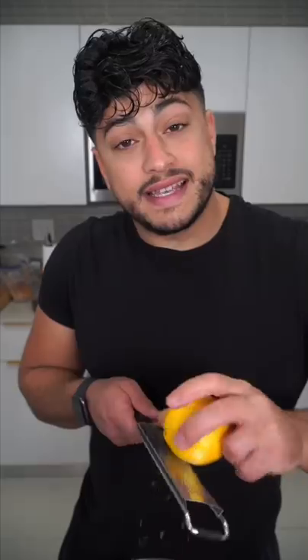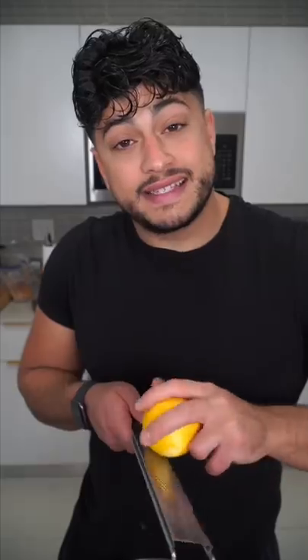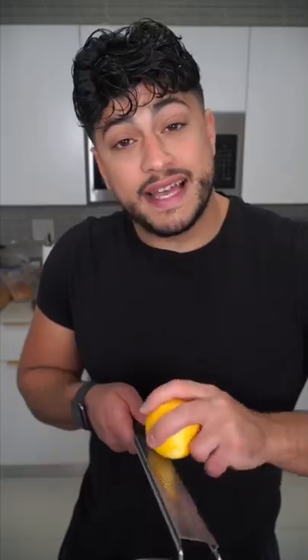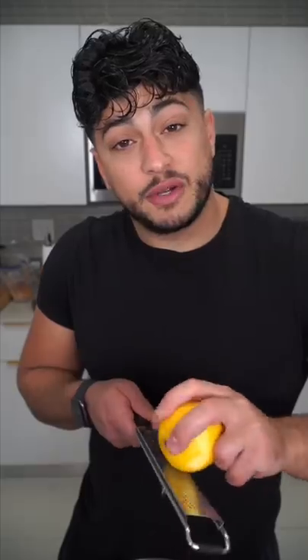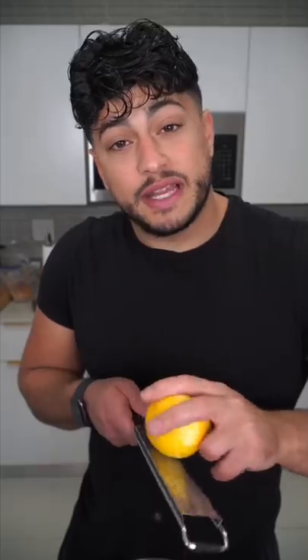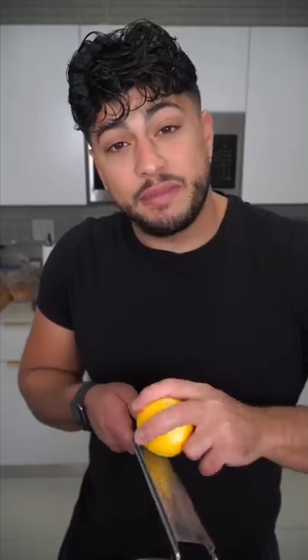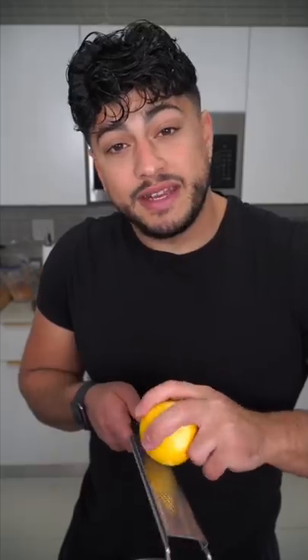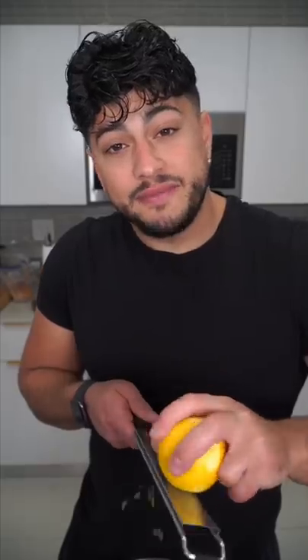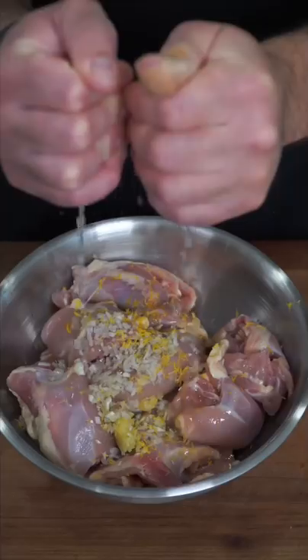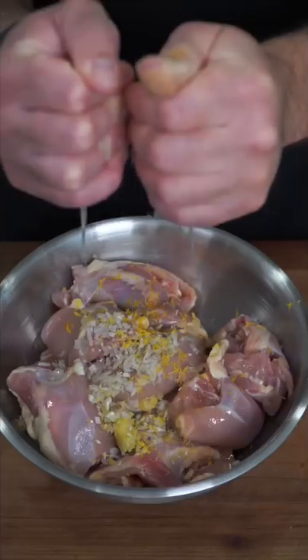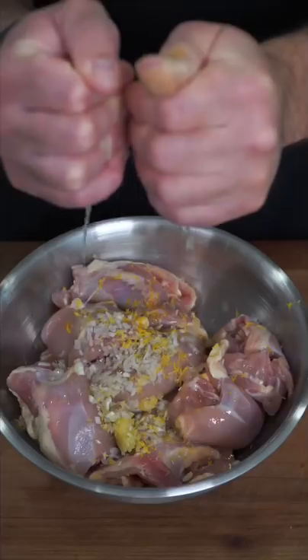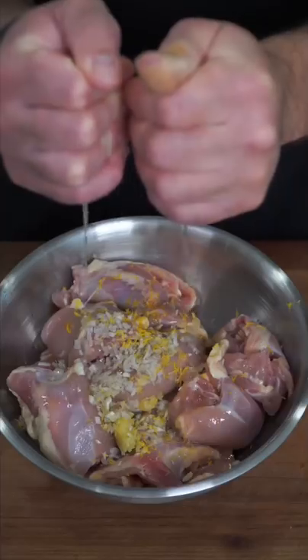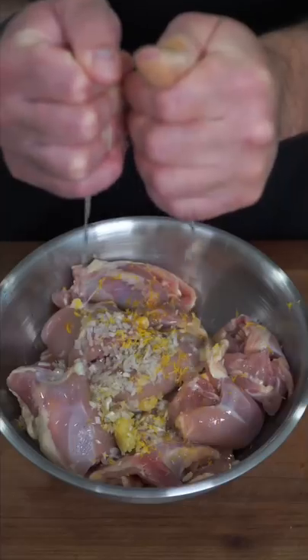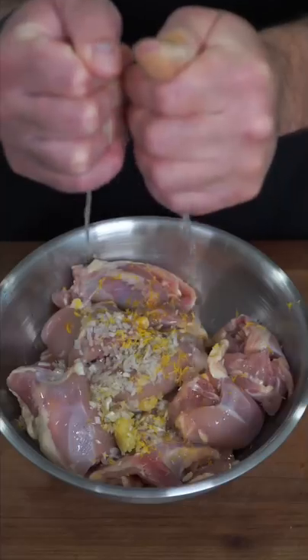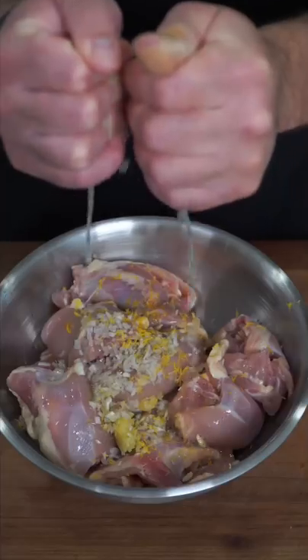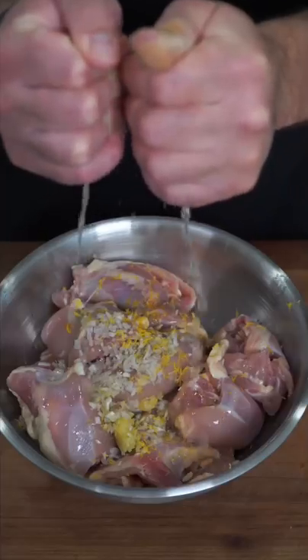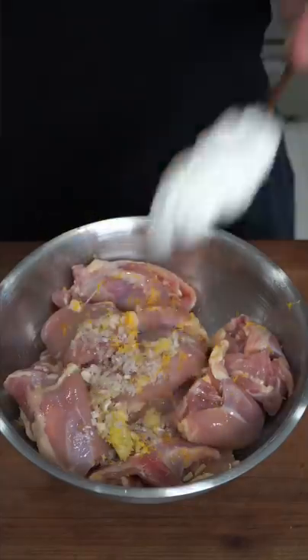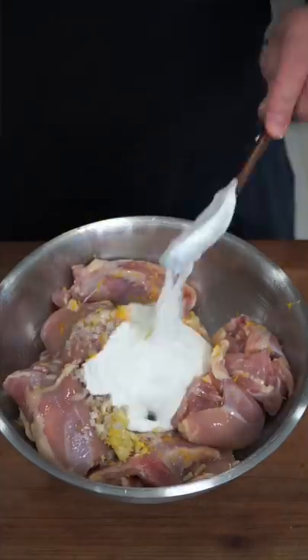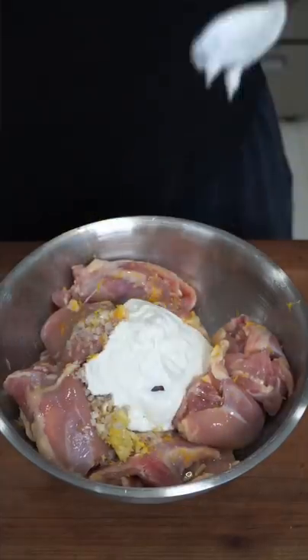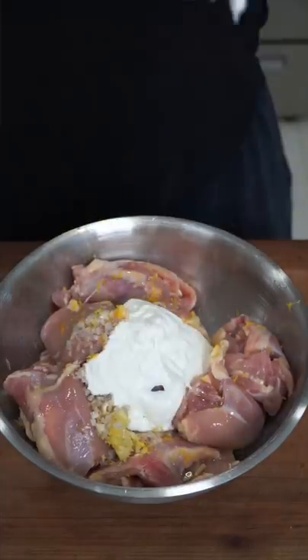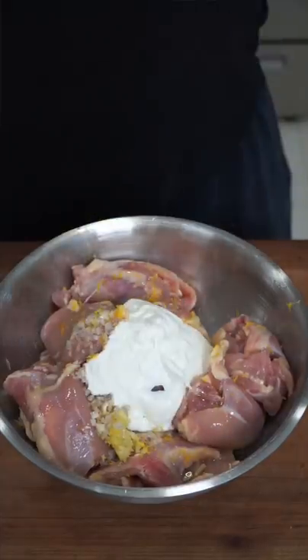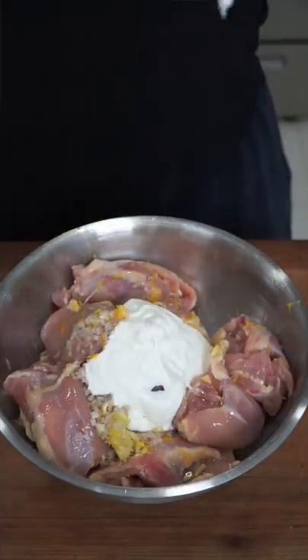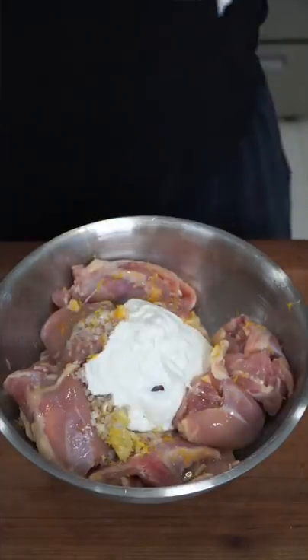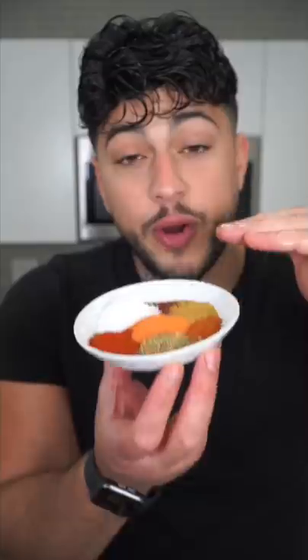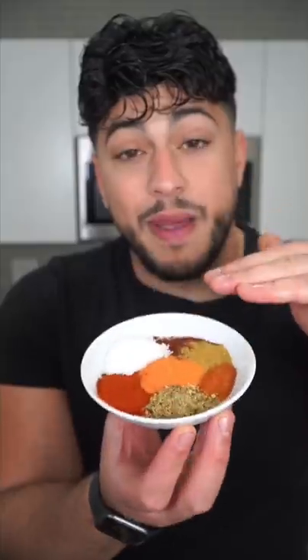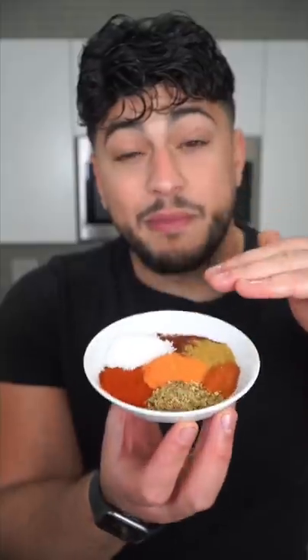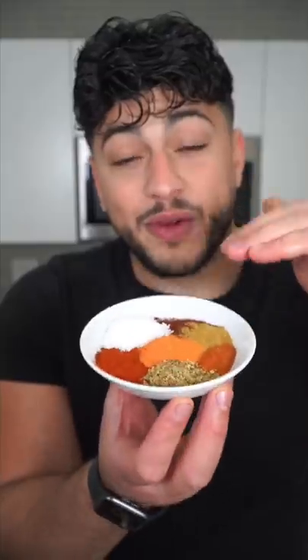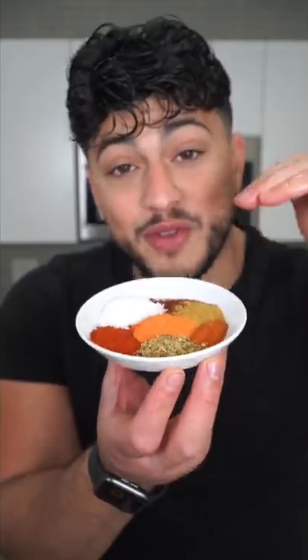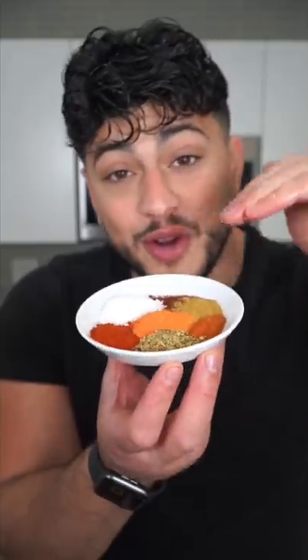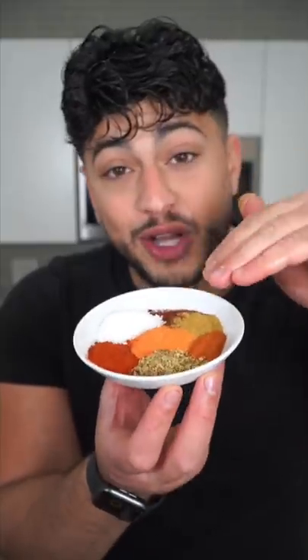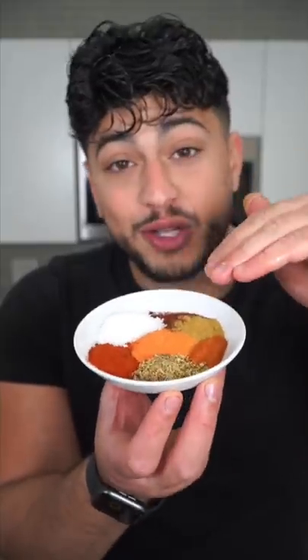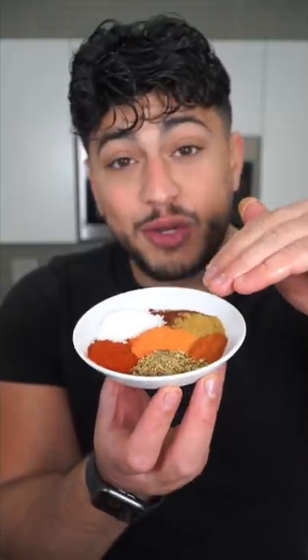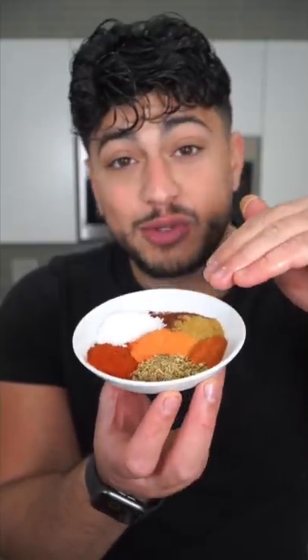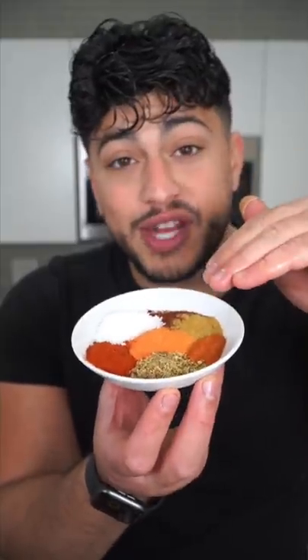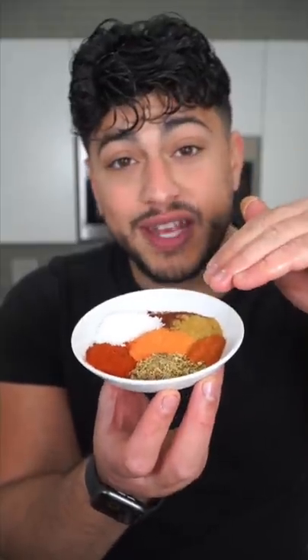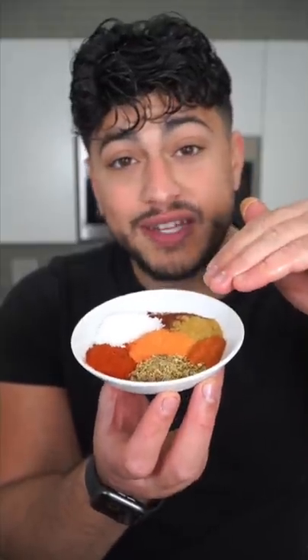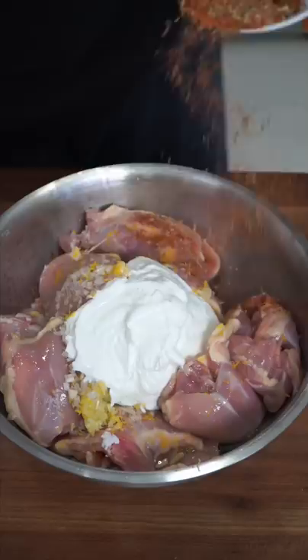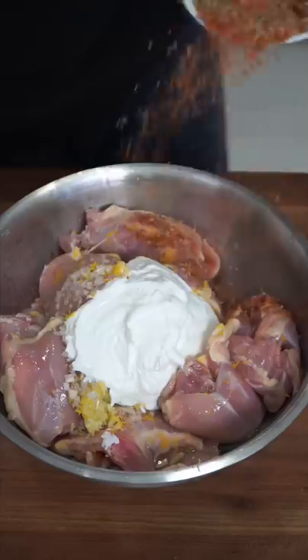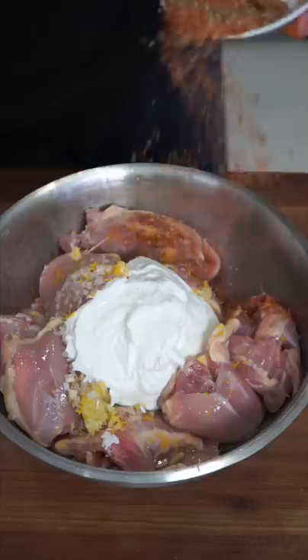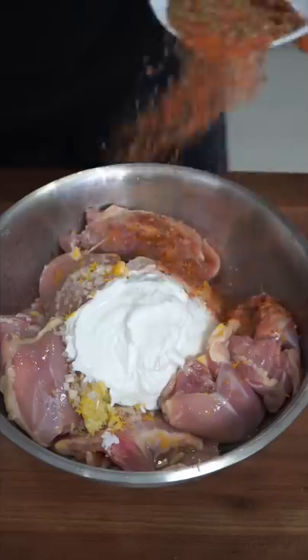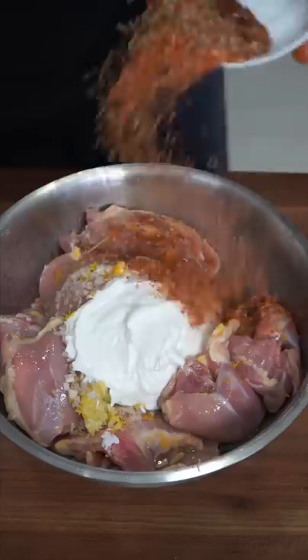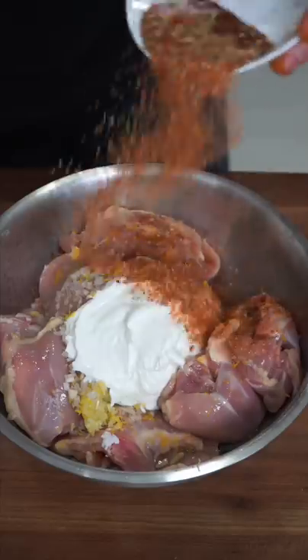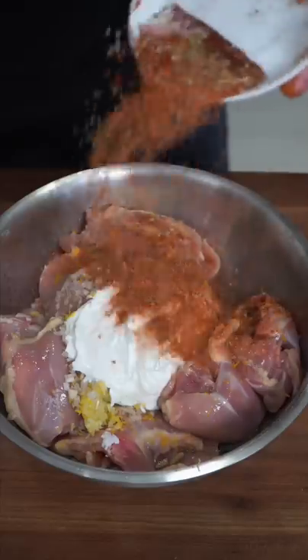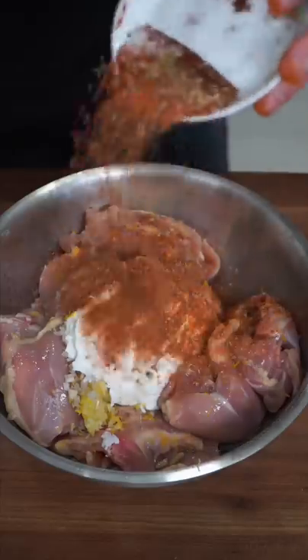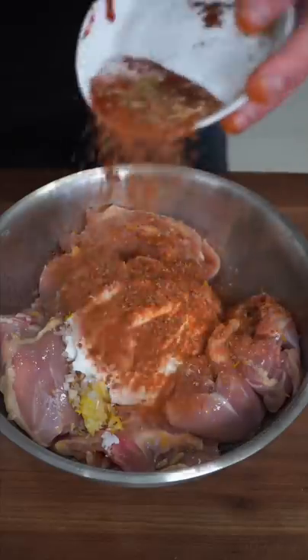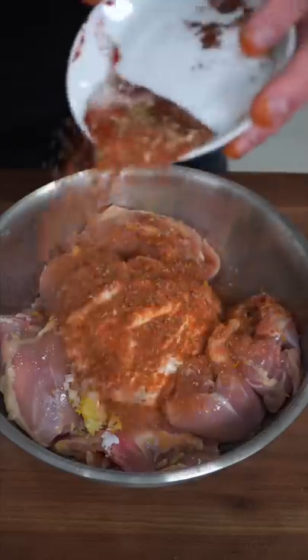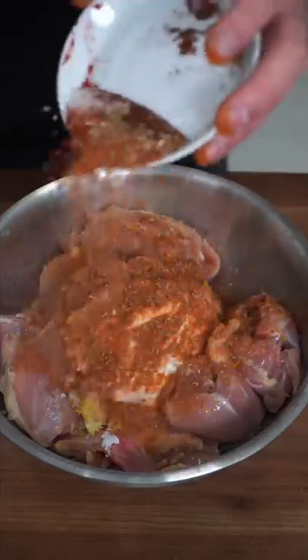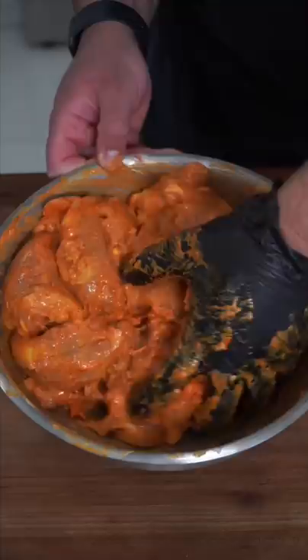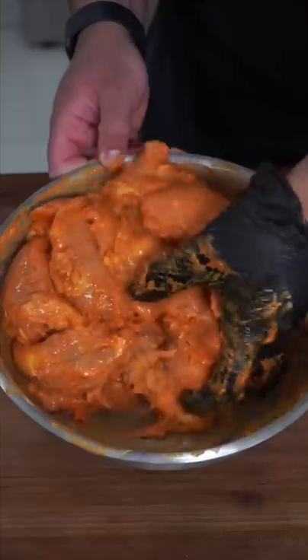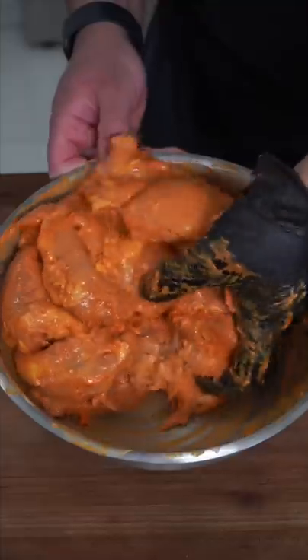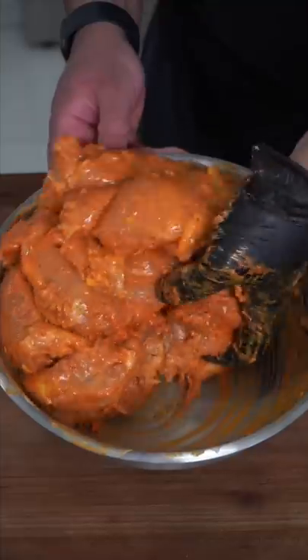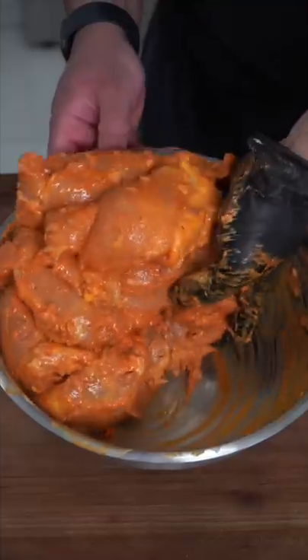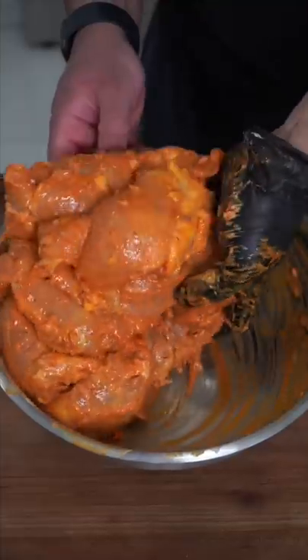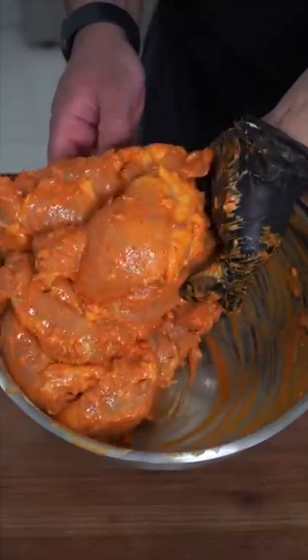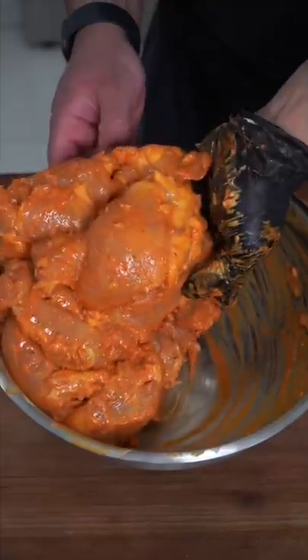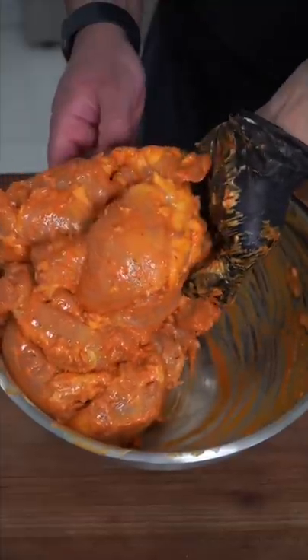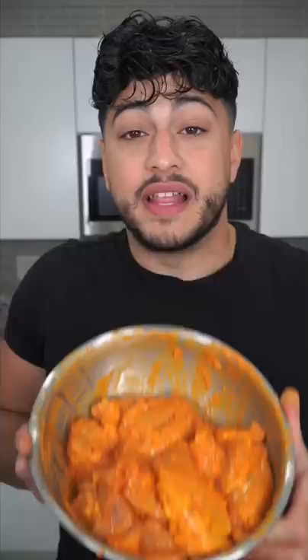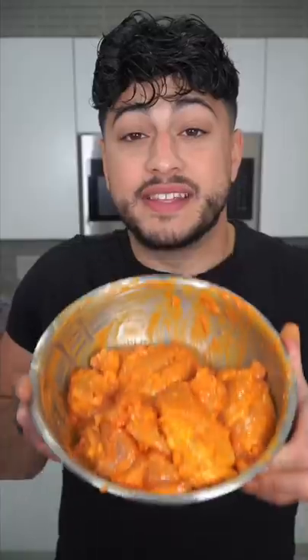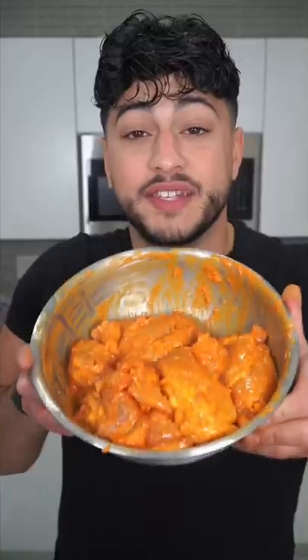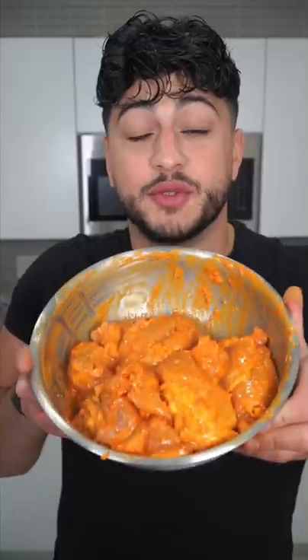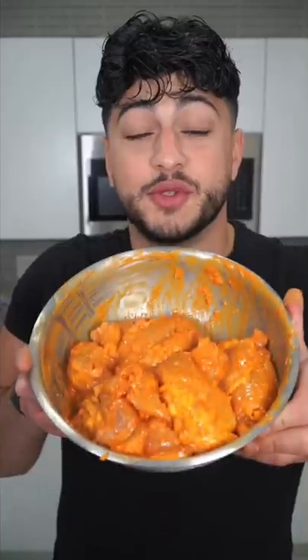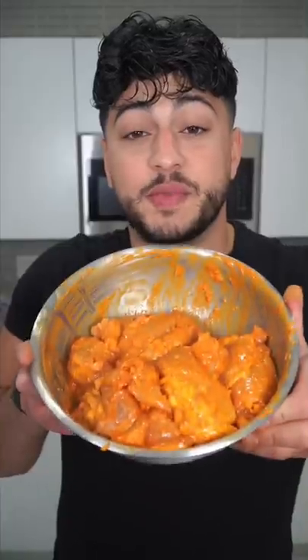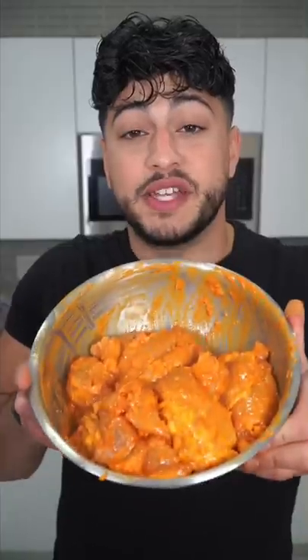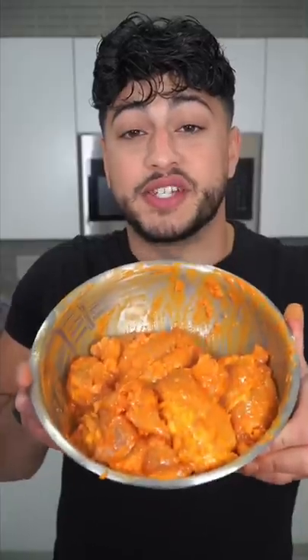Zest down a lemon, steal their juice, and add yogurt. Remember, if their color don't change, no flavor was gained. Now mix and marinate until you lose patience.